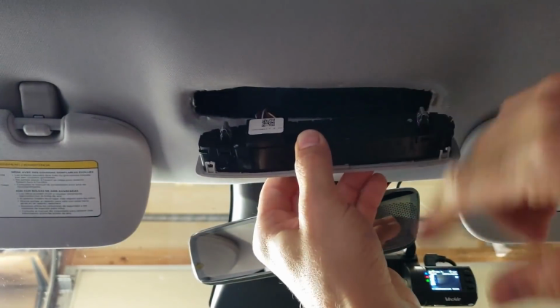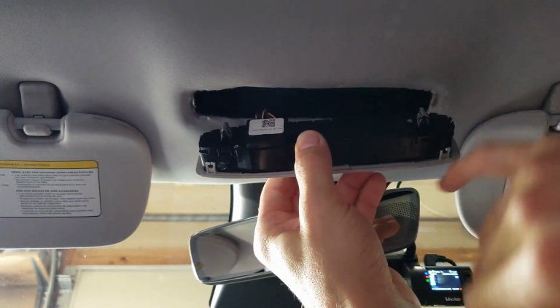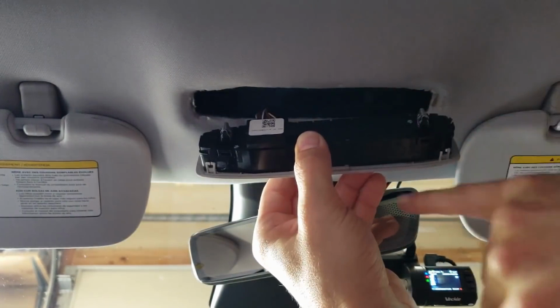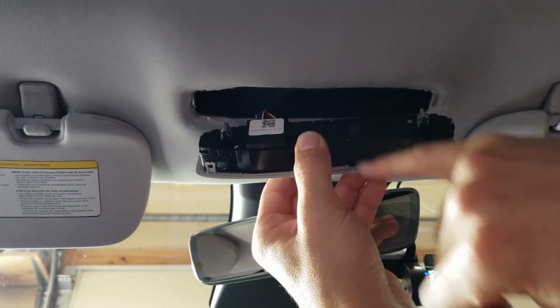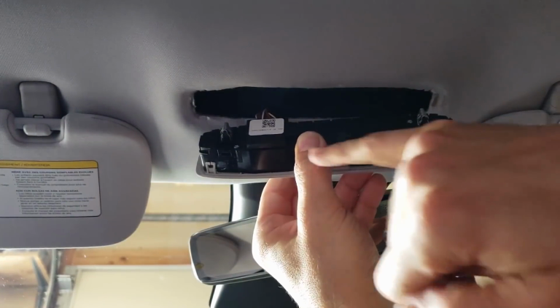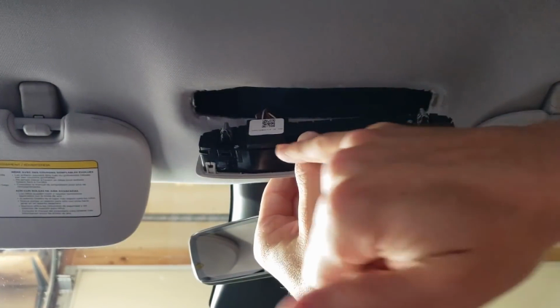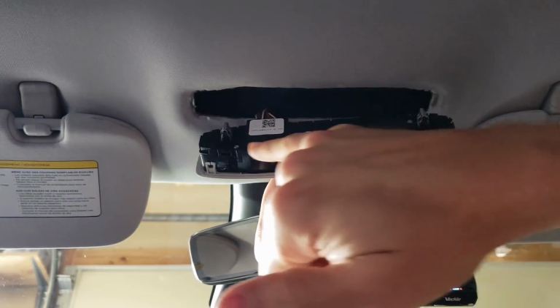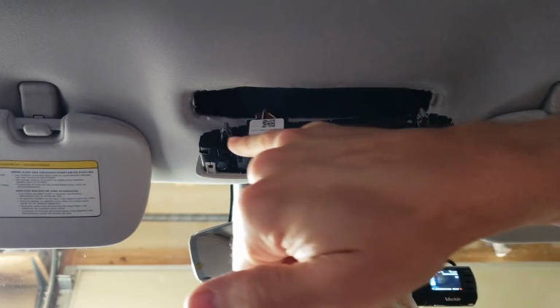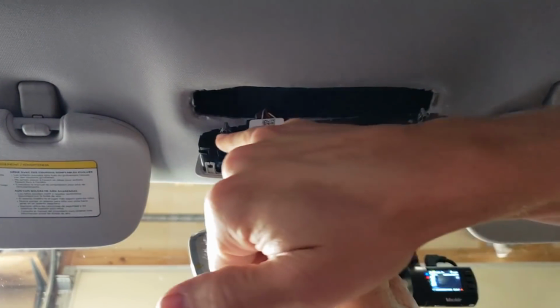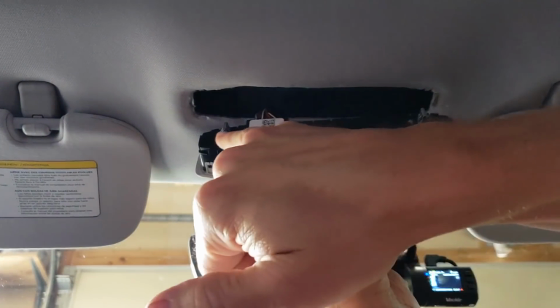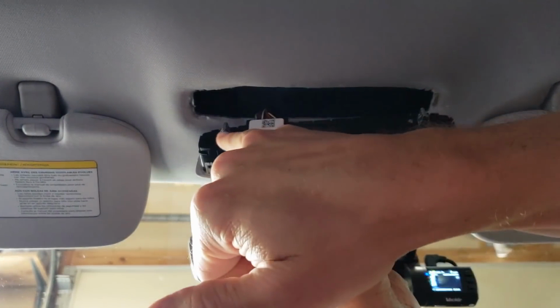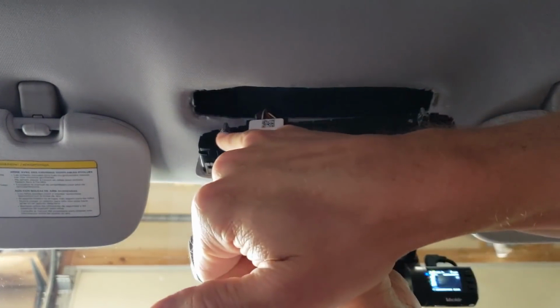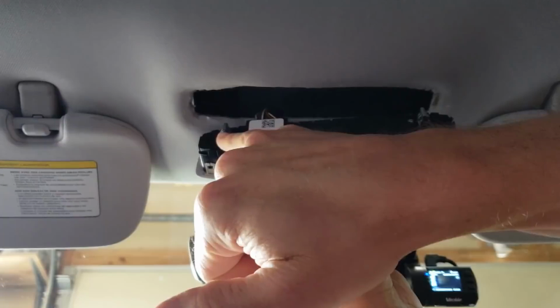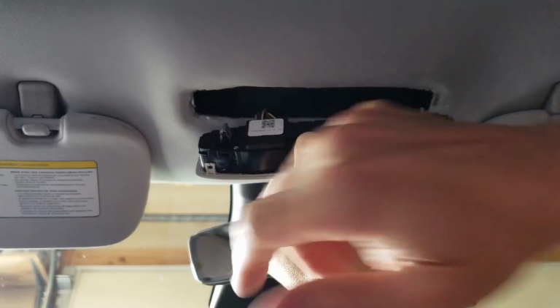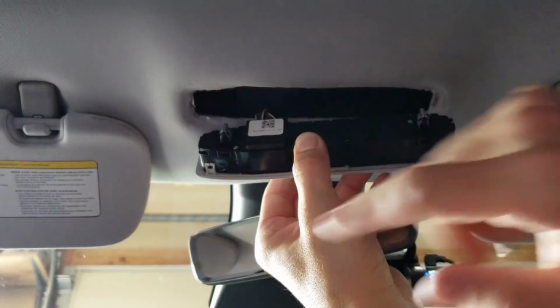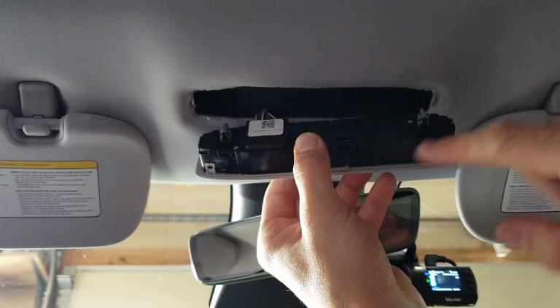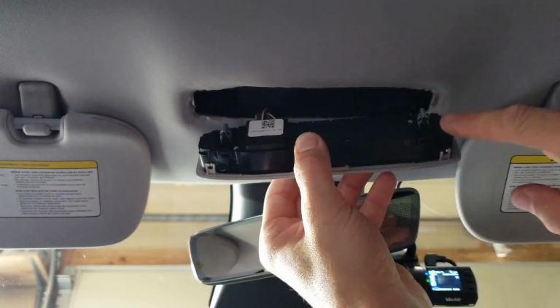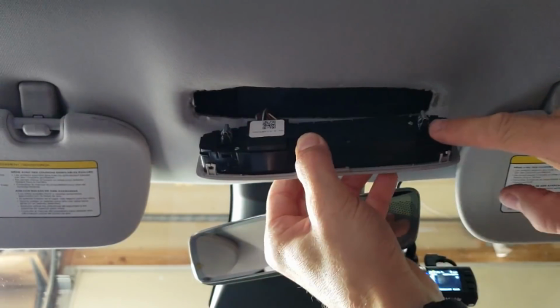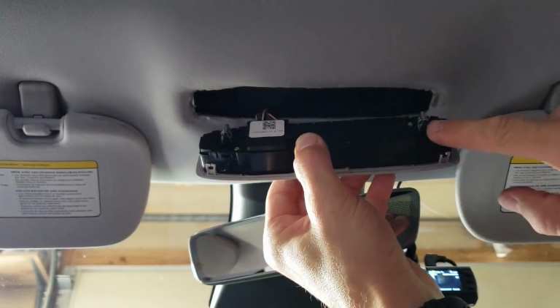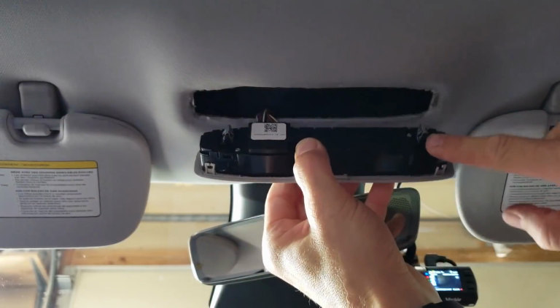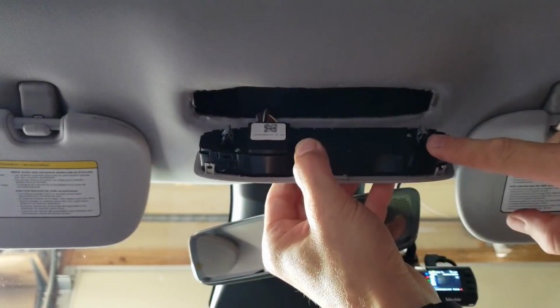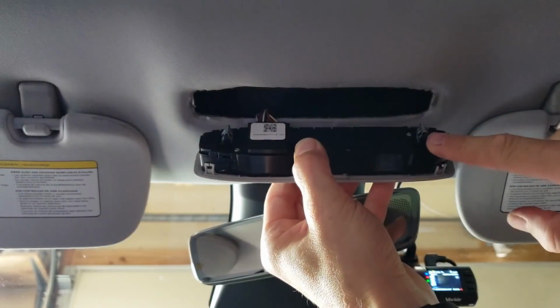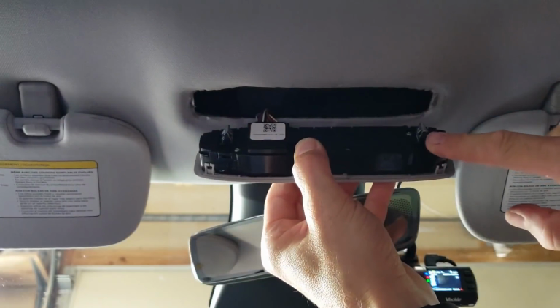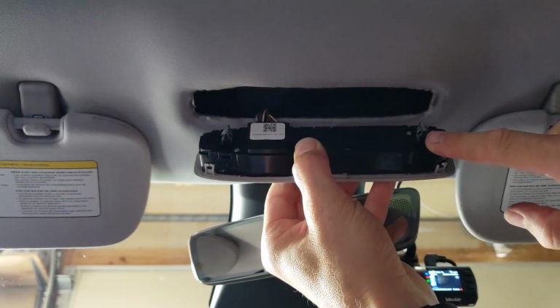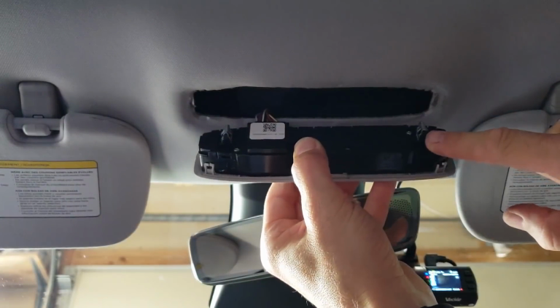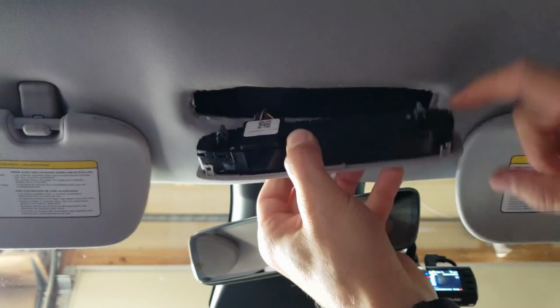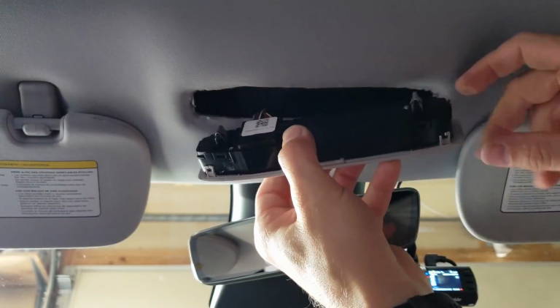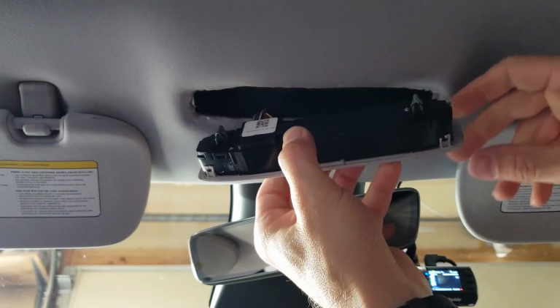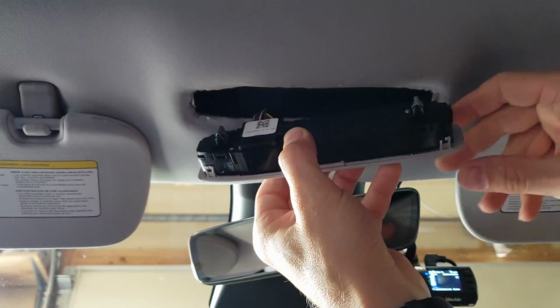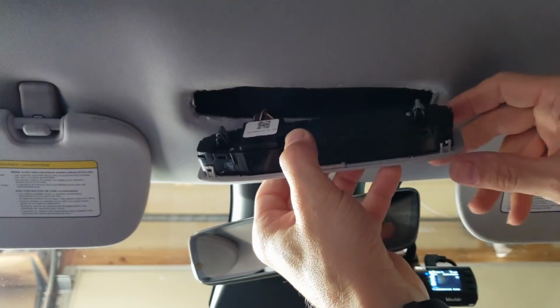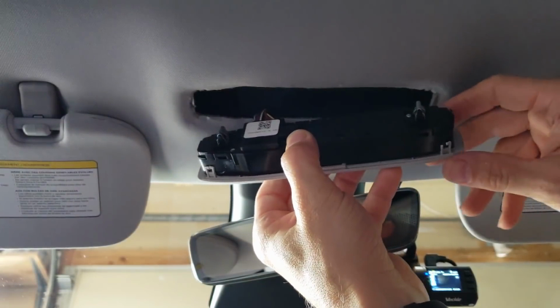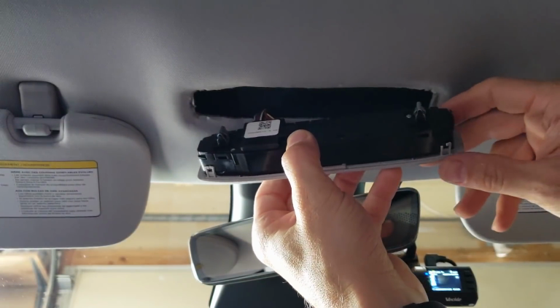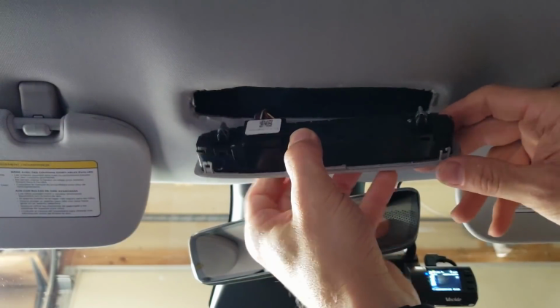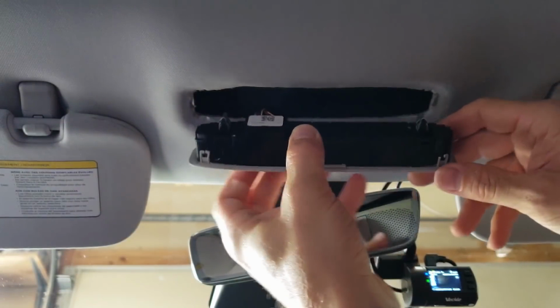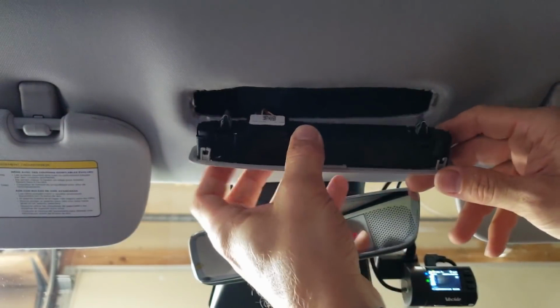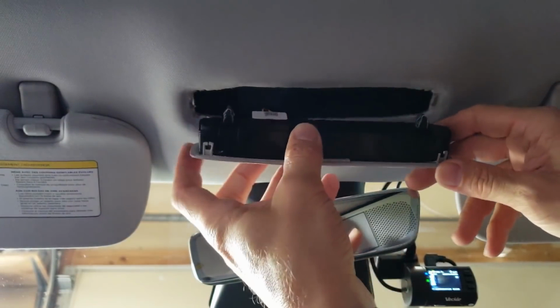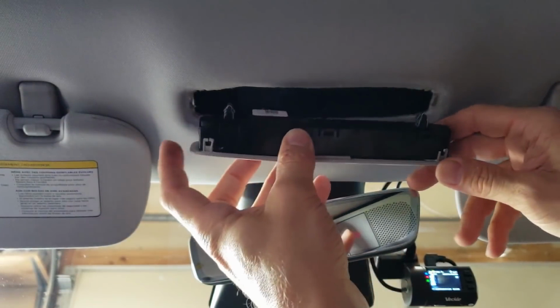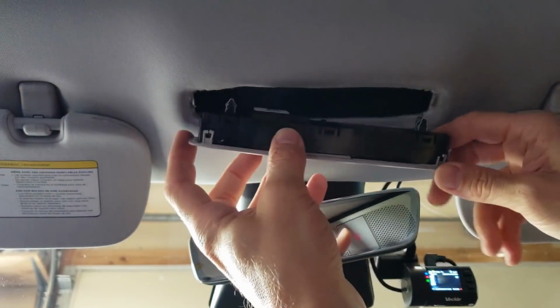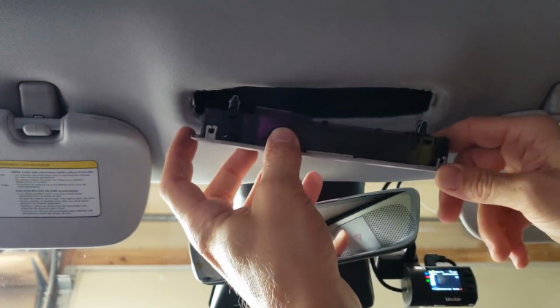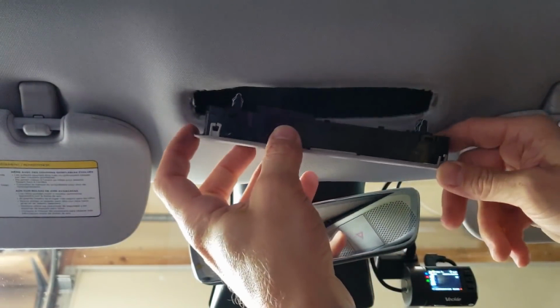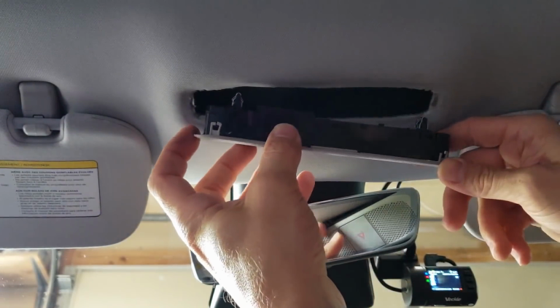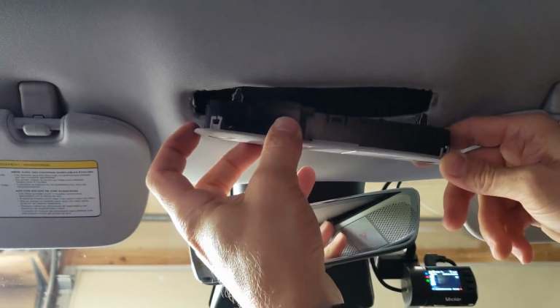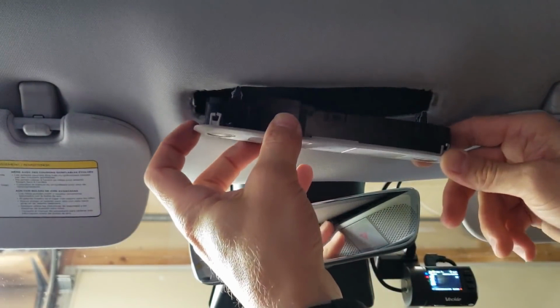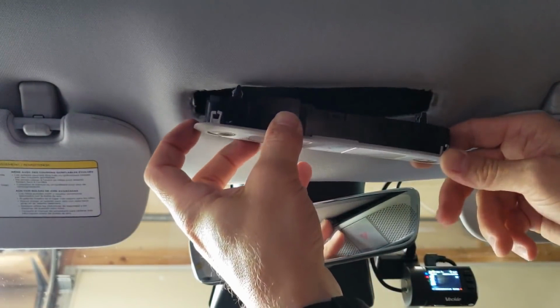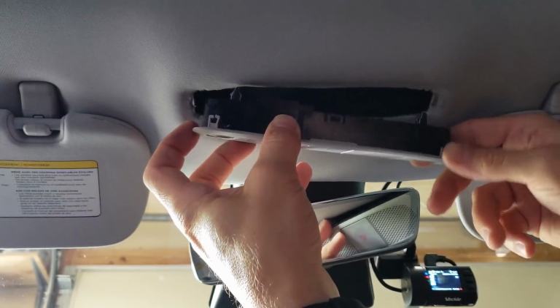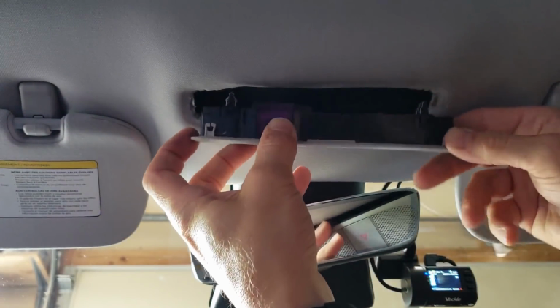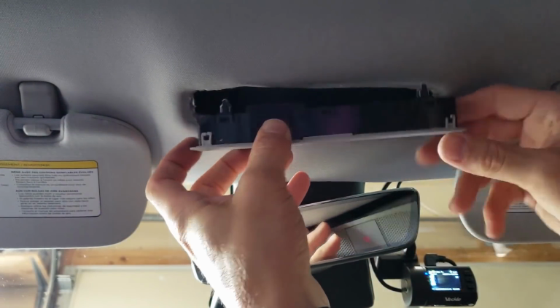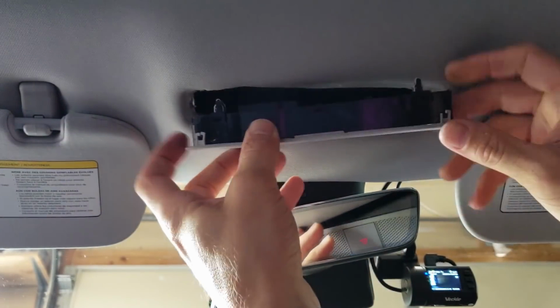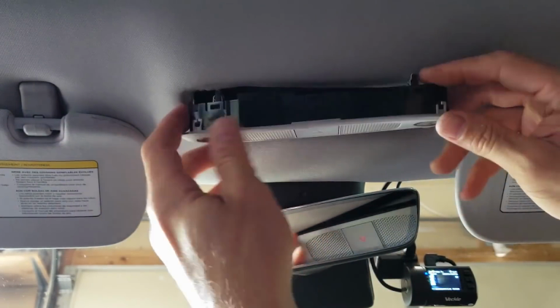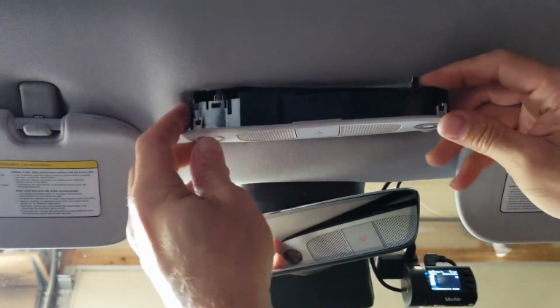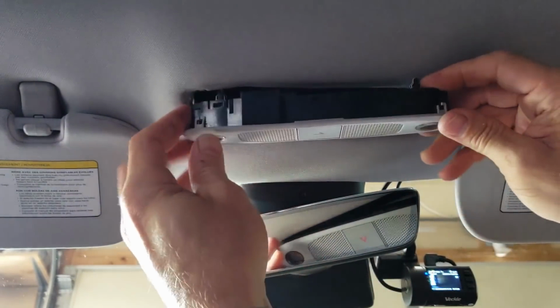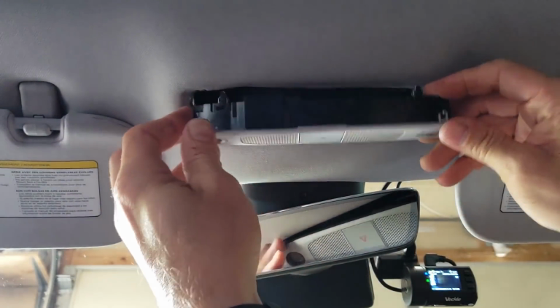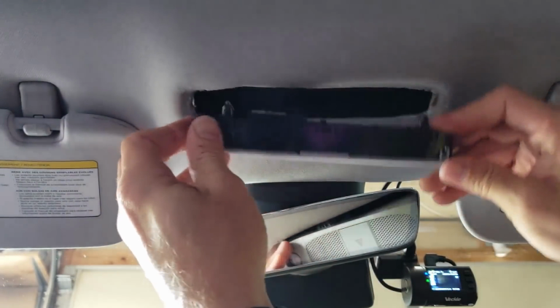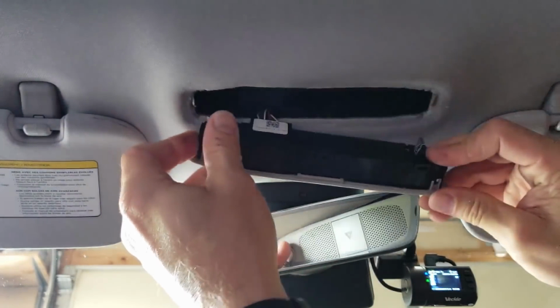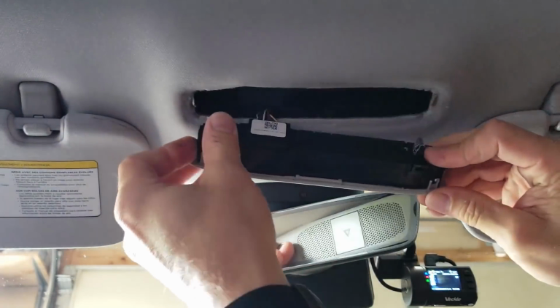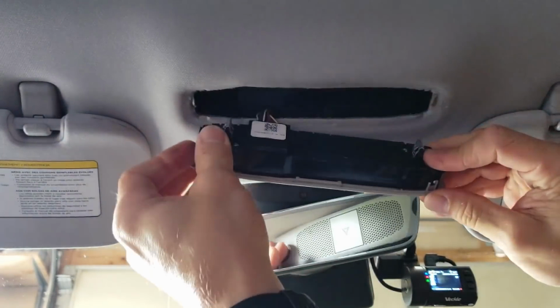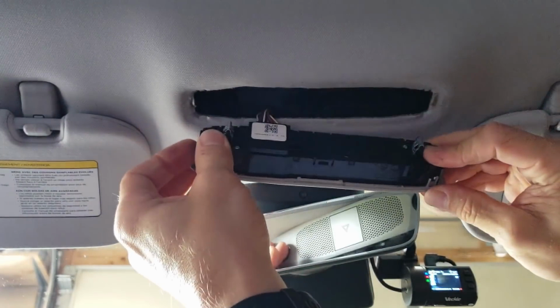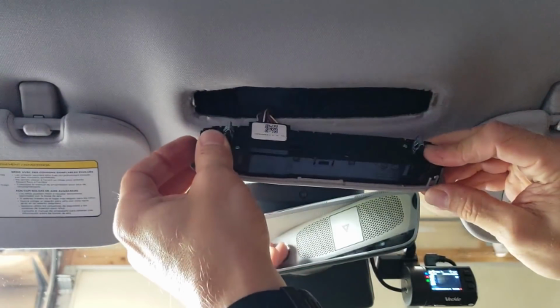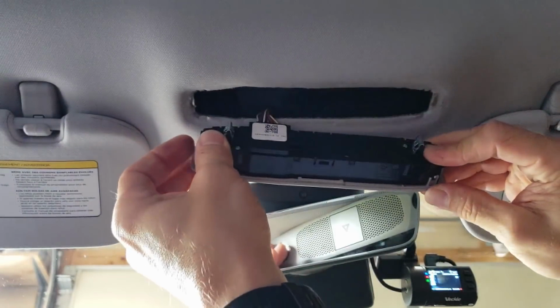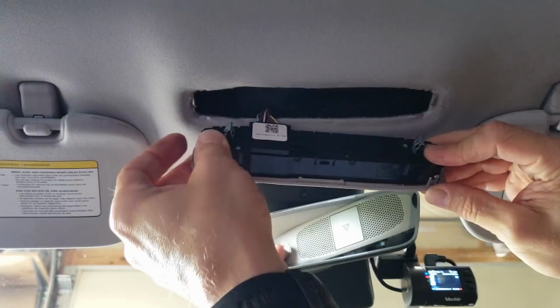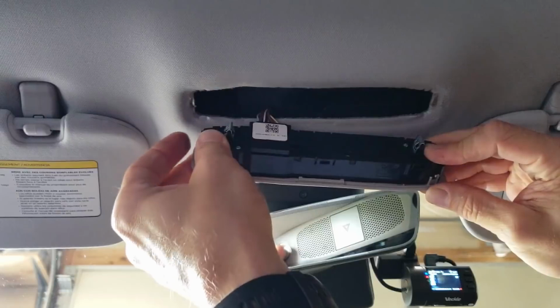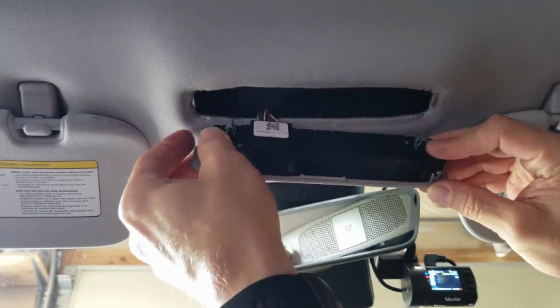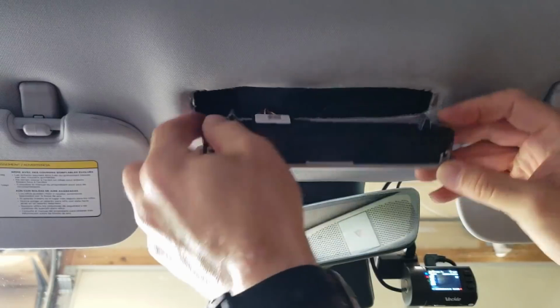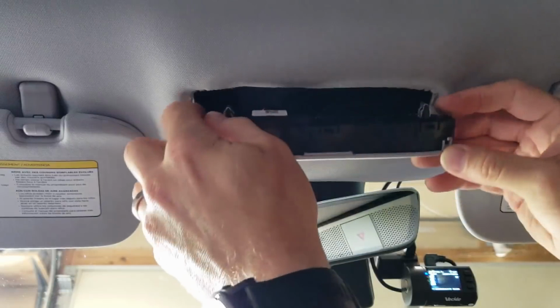Here you can see the two clips that are holding it in. It does take quite a bit of force to pry that out.